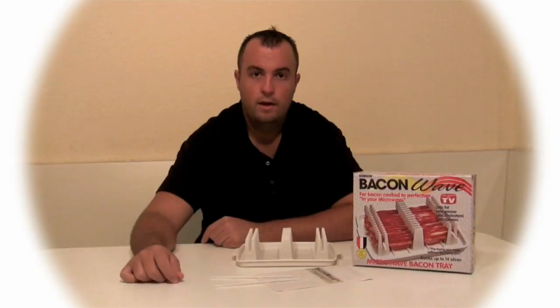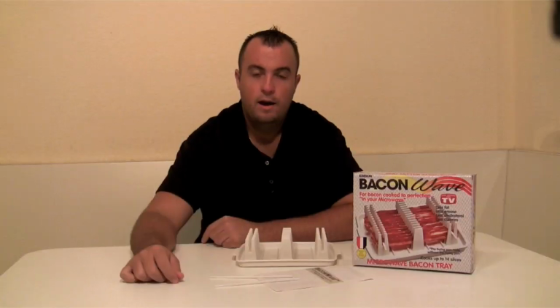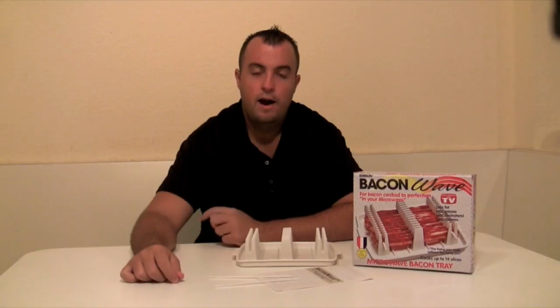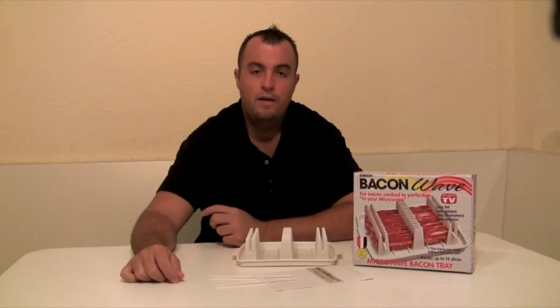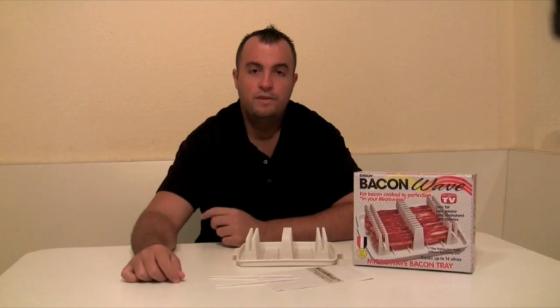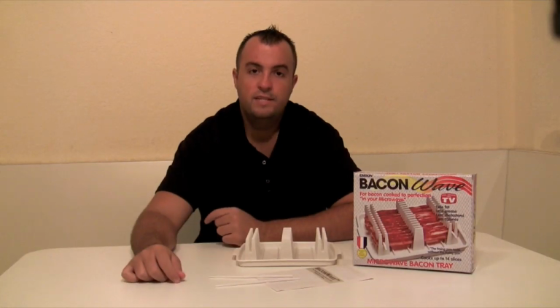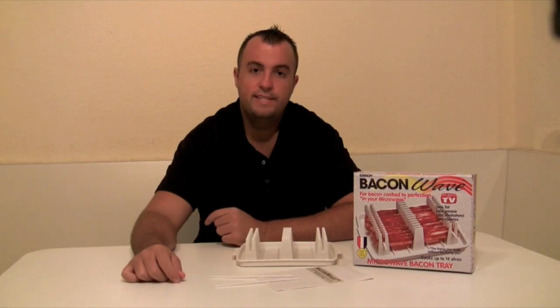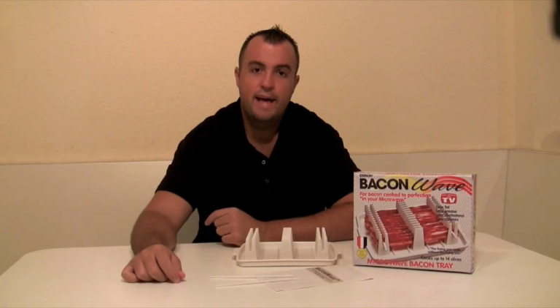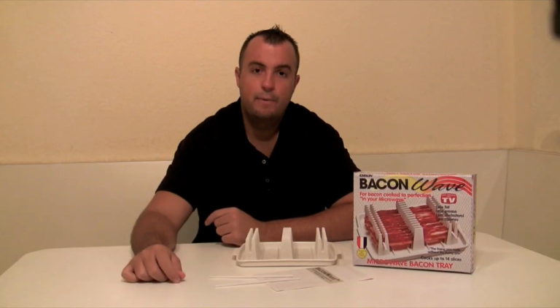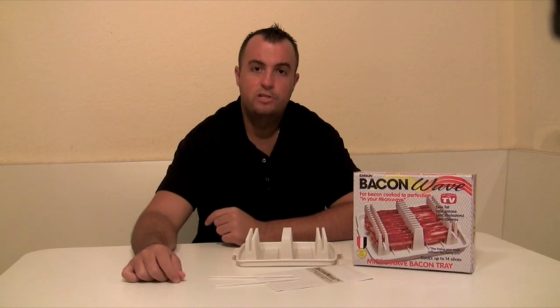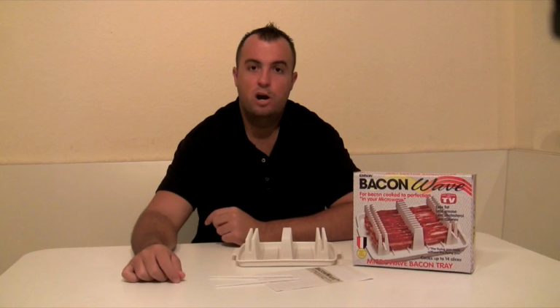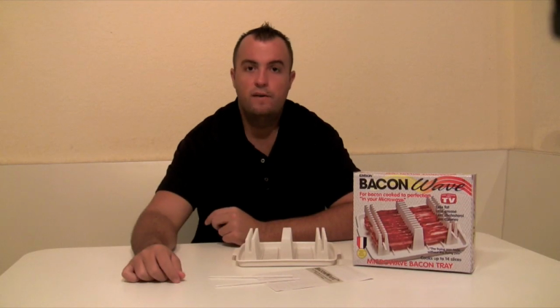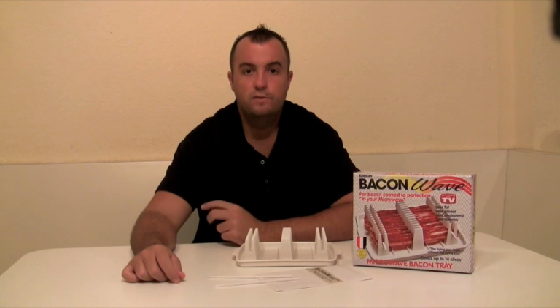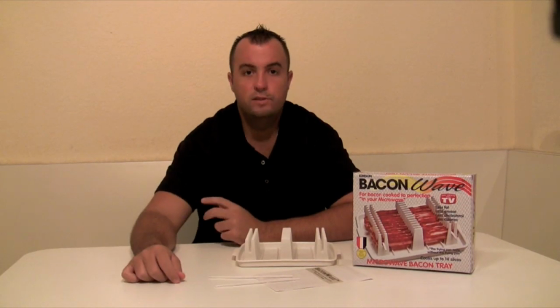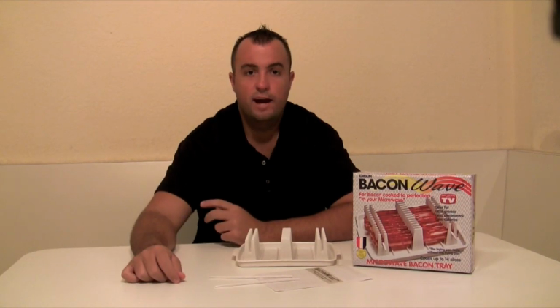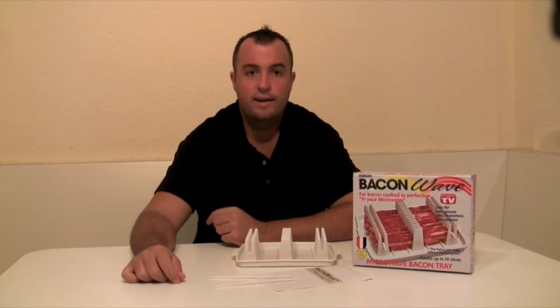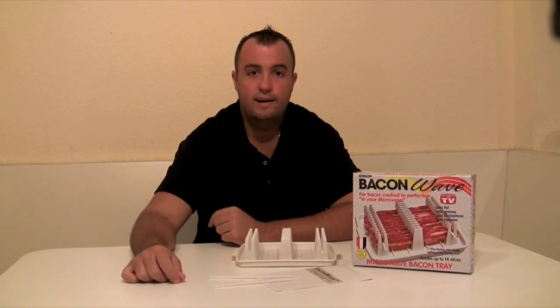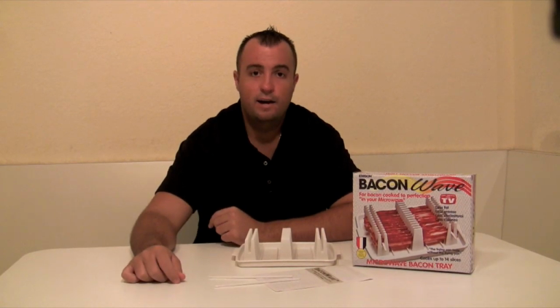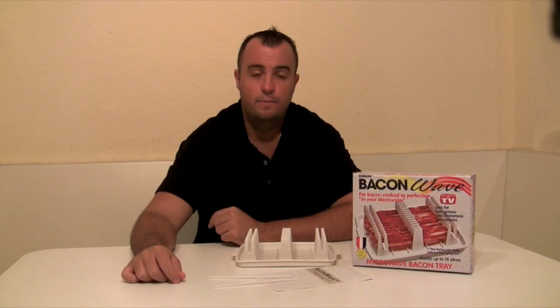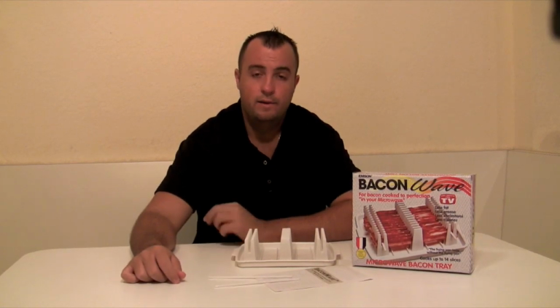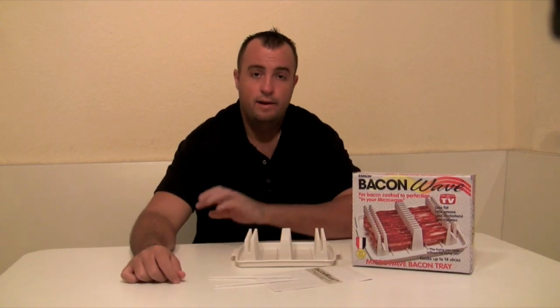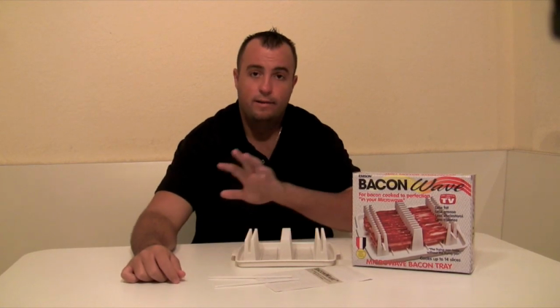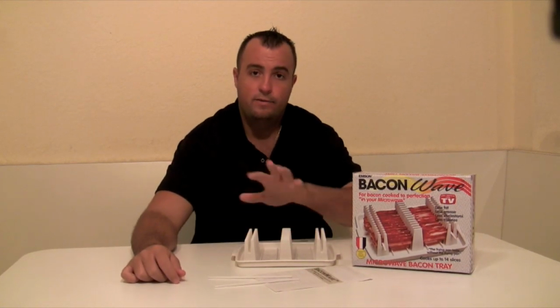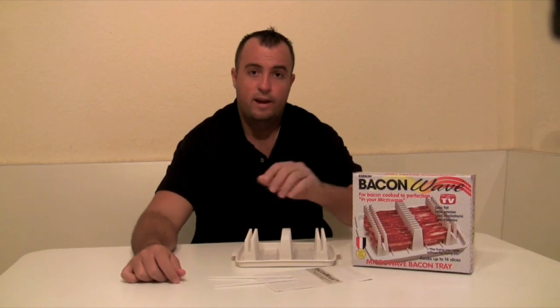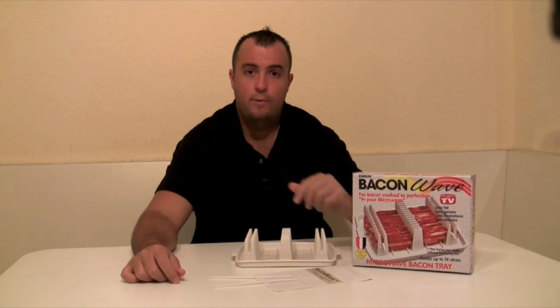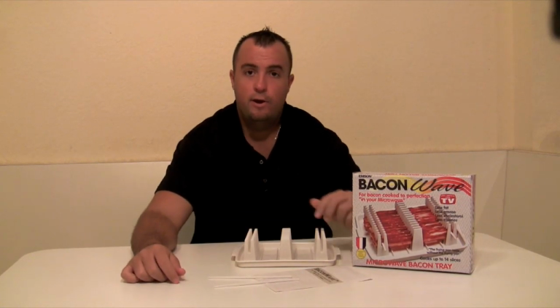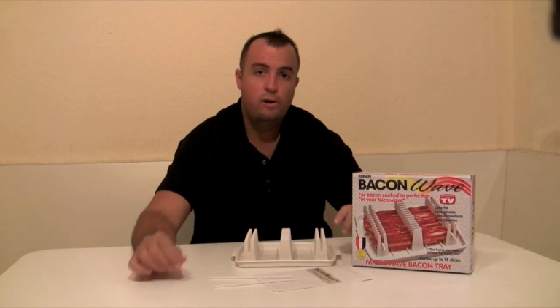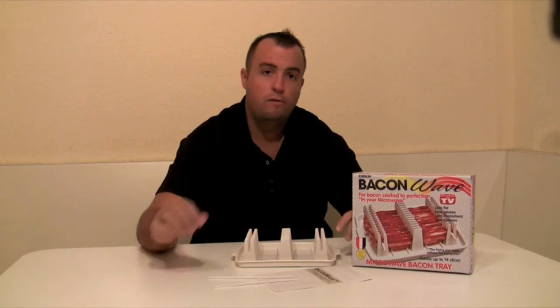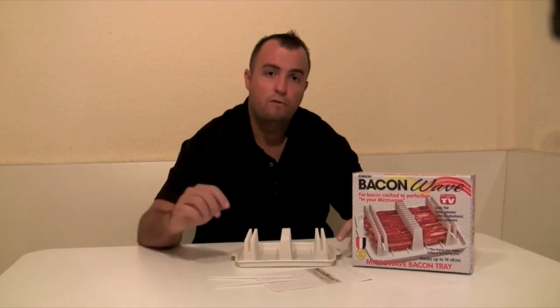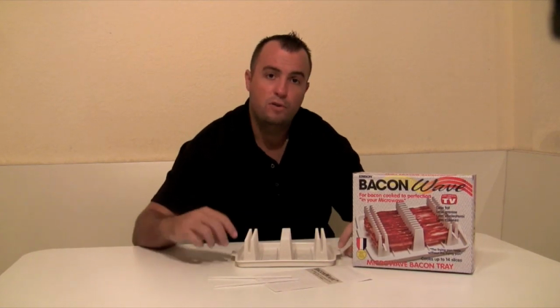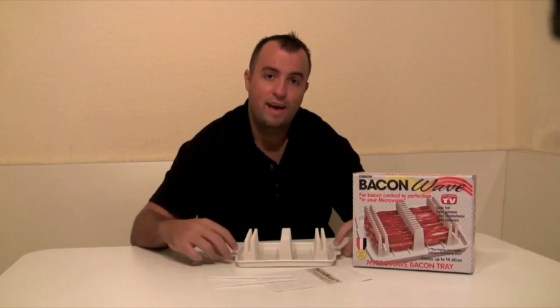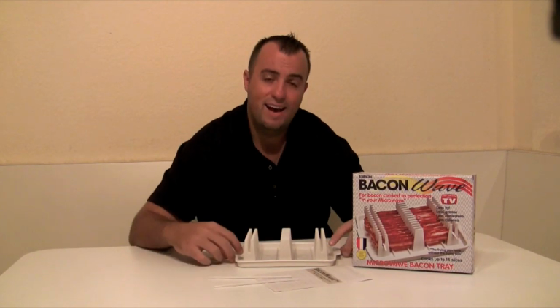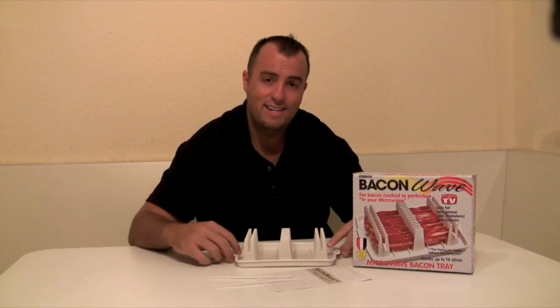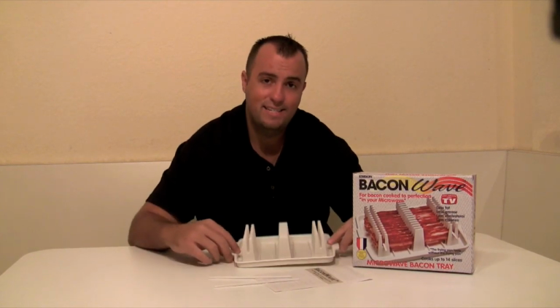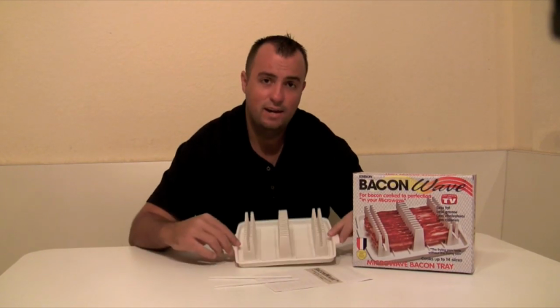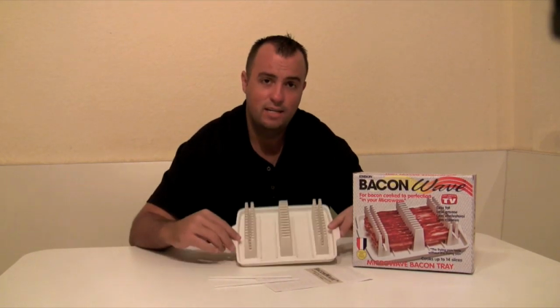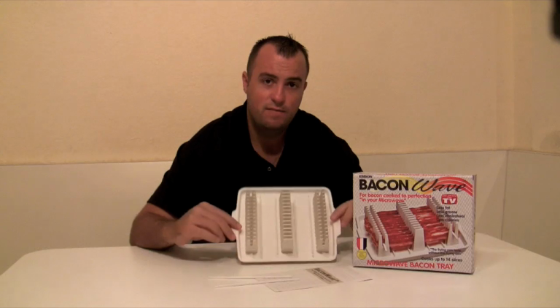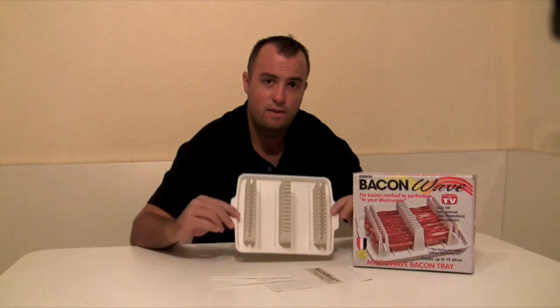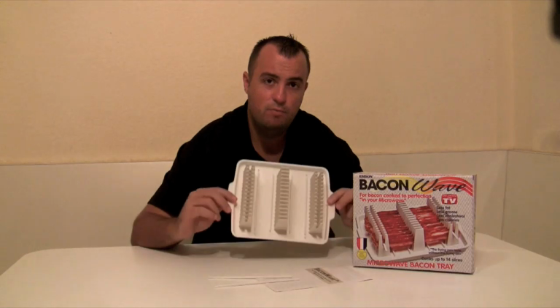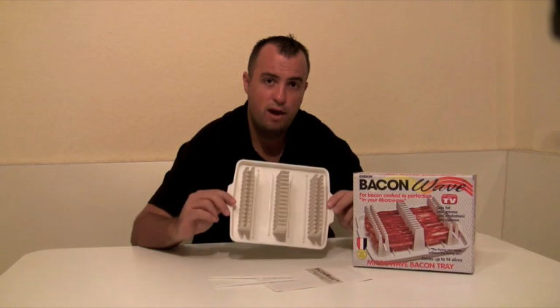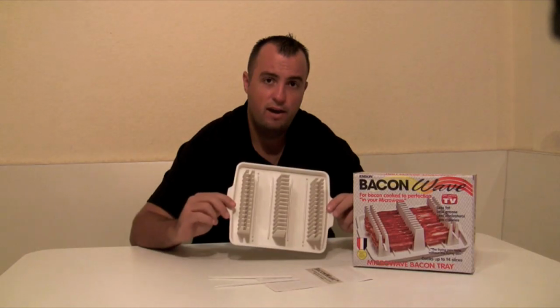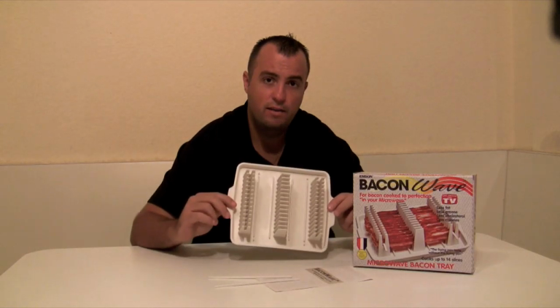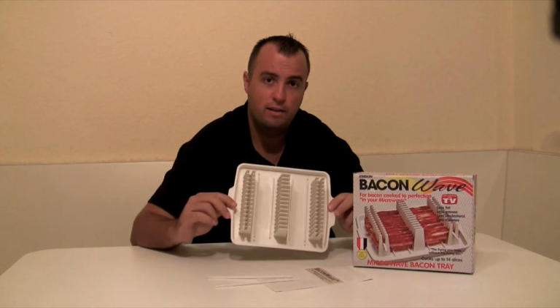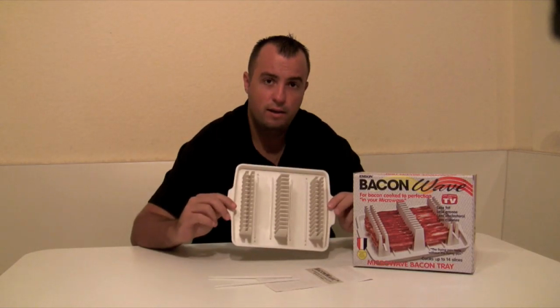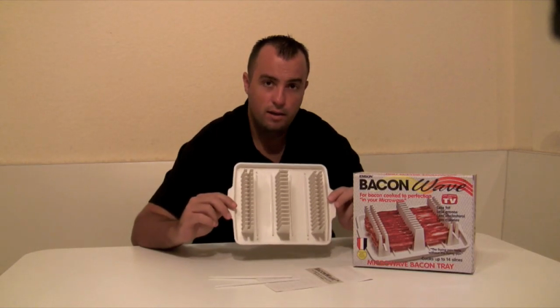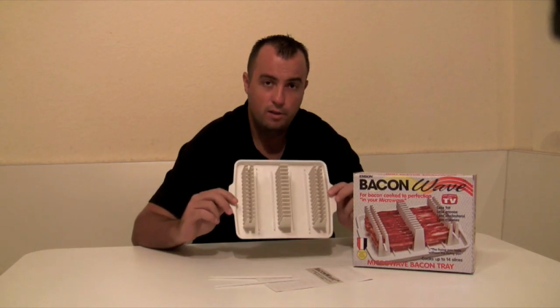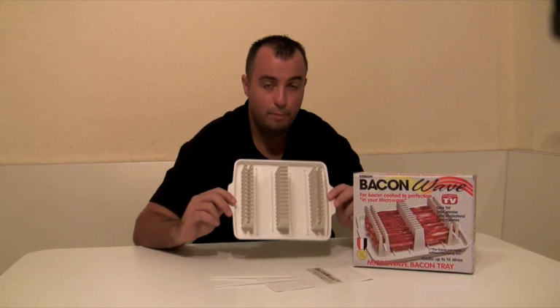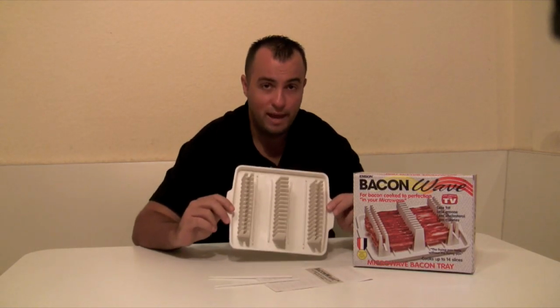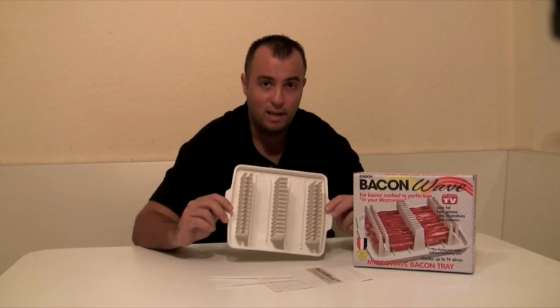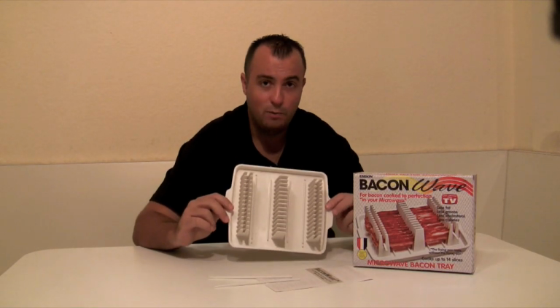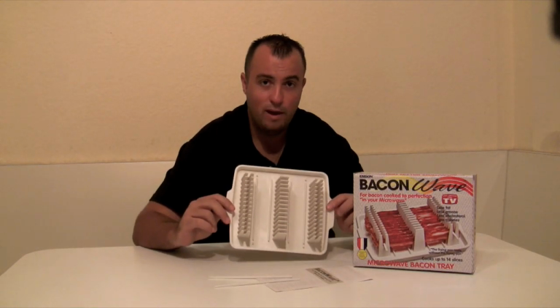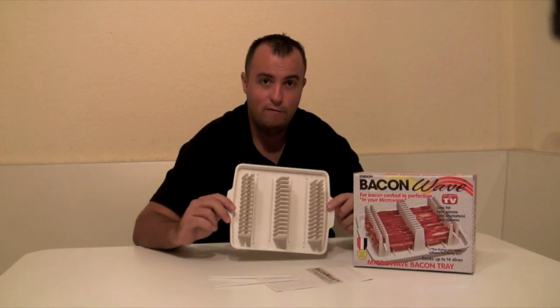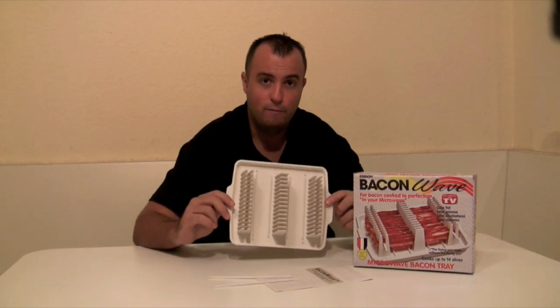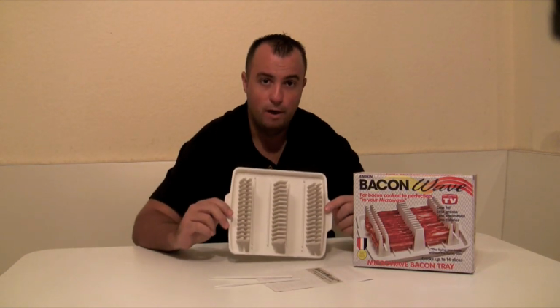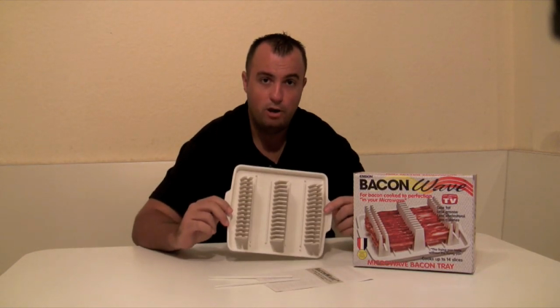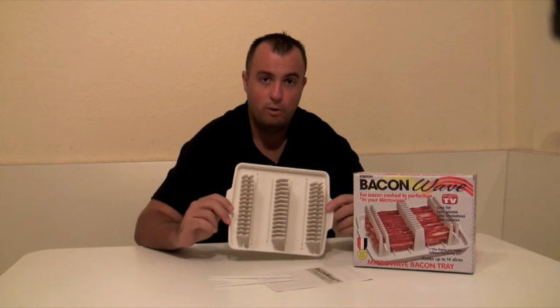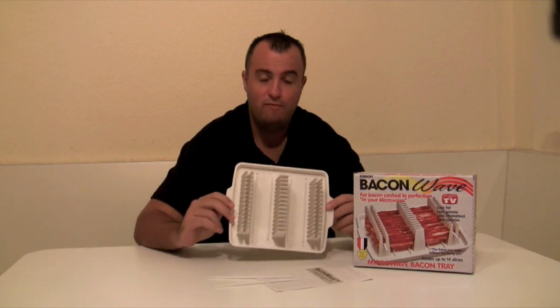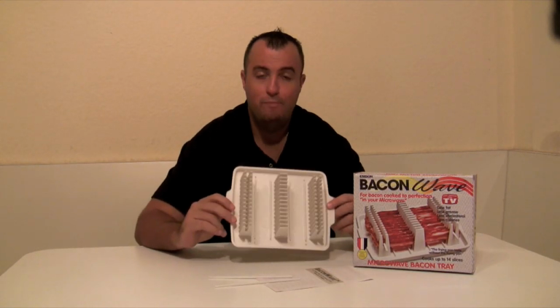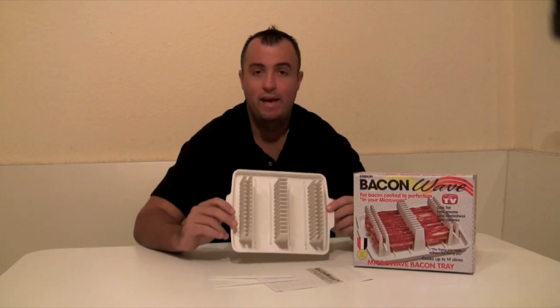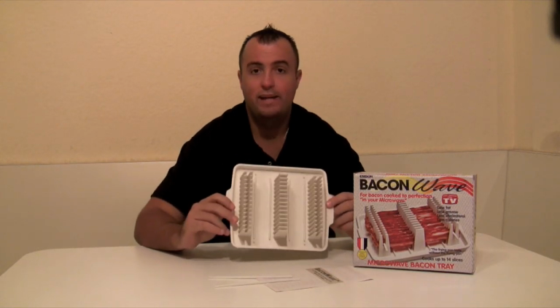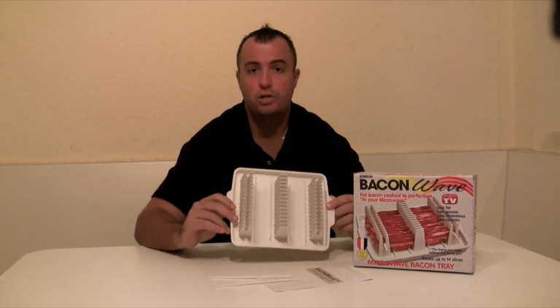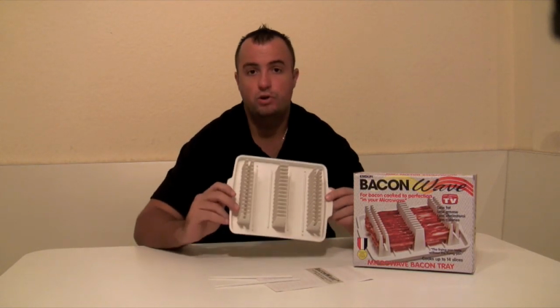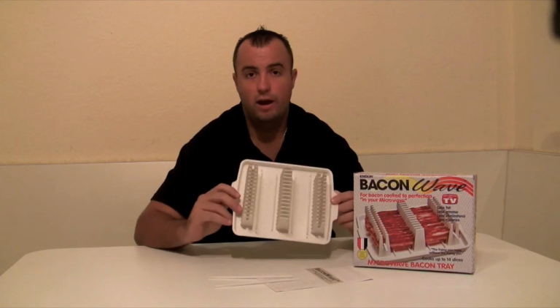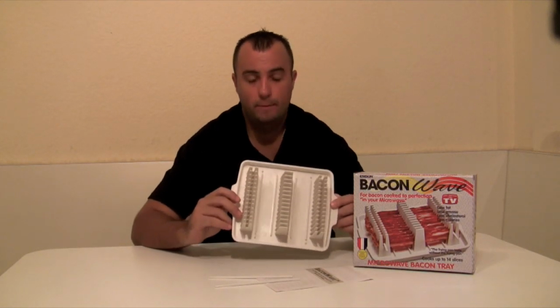Hi, this is Dan with StarReviews.com and today we're here to review the As Seen on TV product, the Bacon Wave Microwave Bacon Tray.